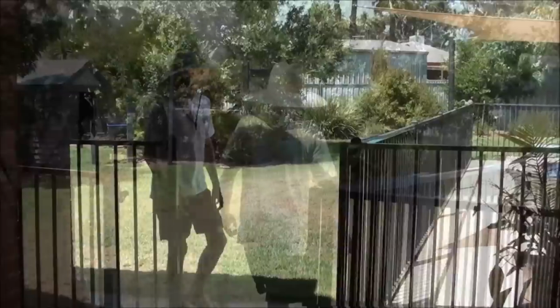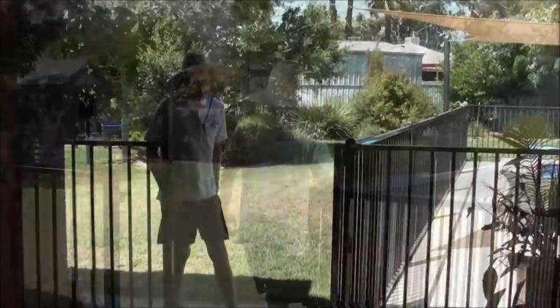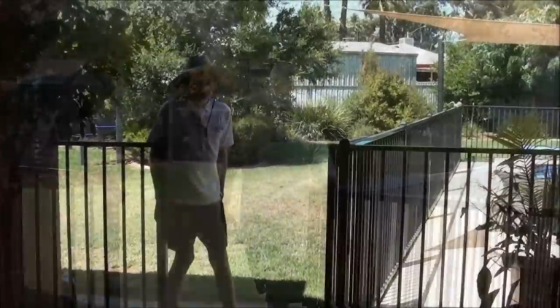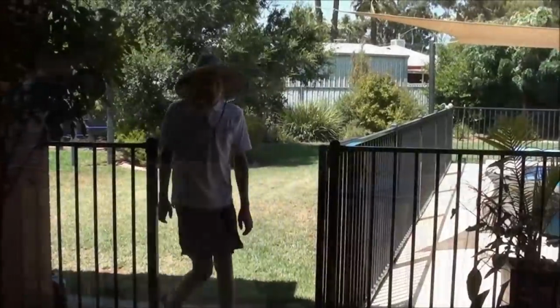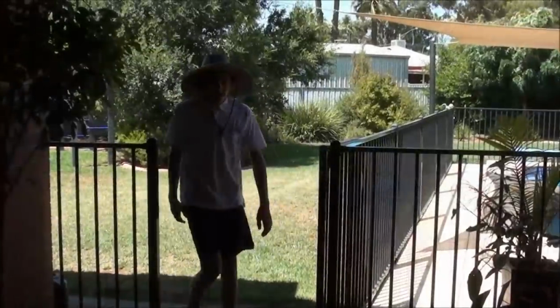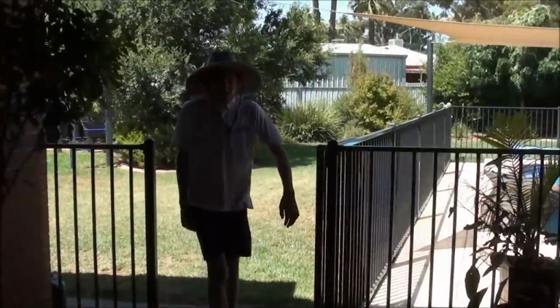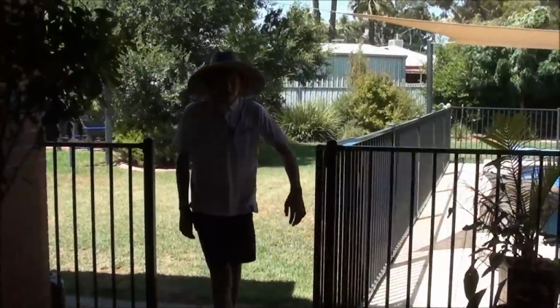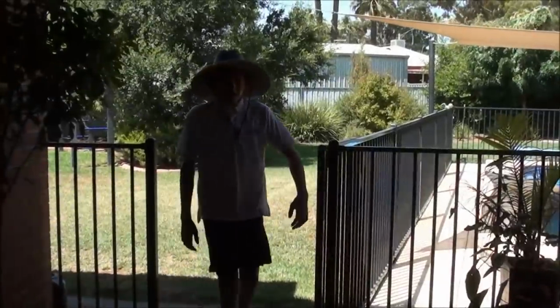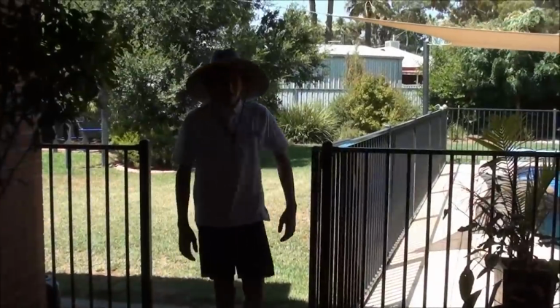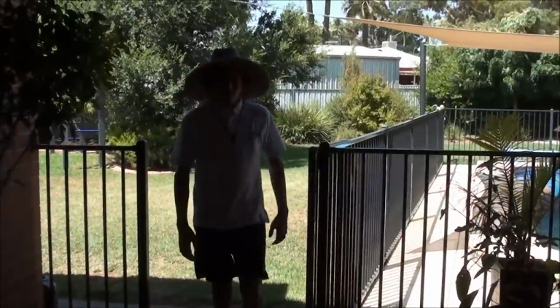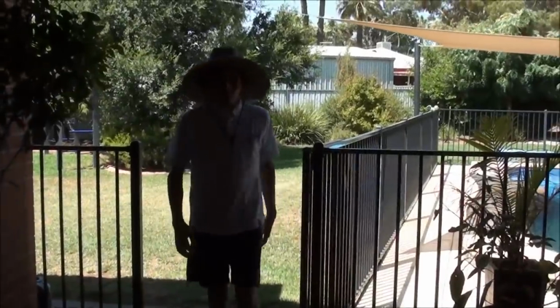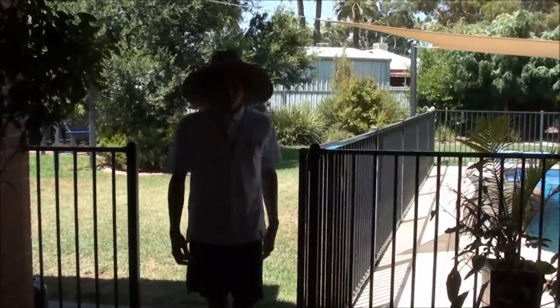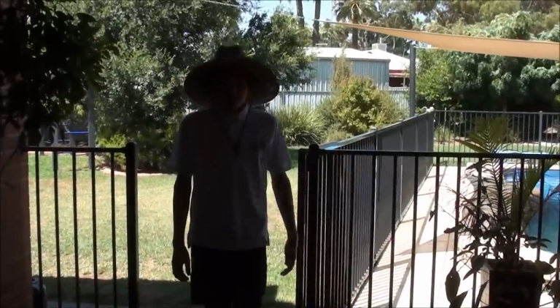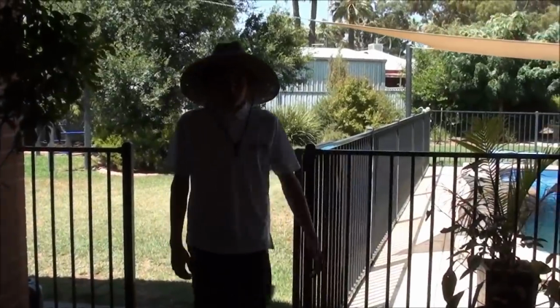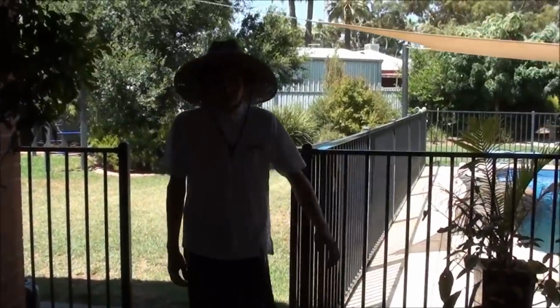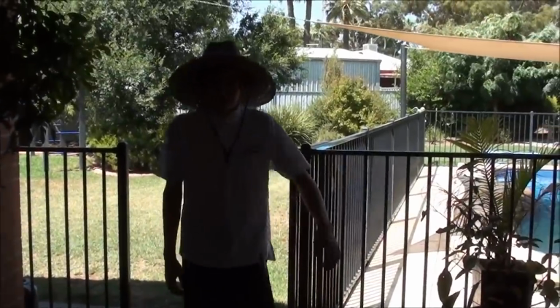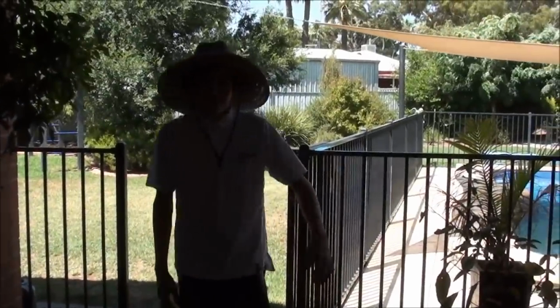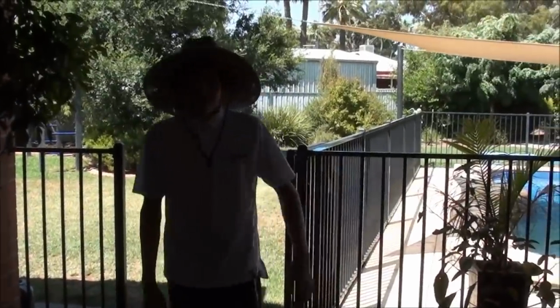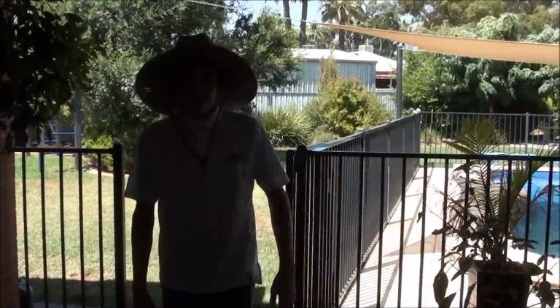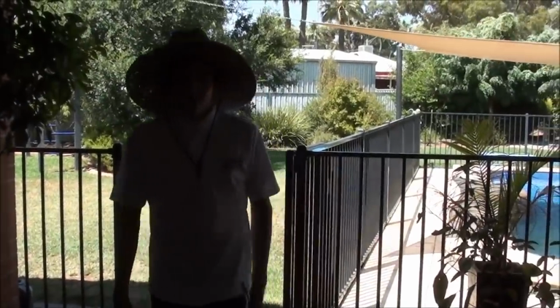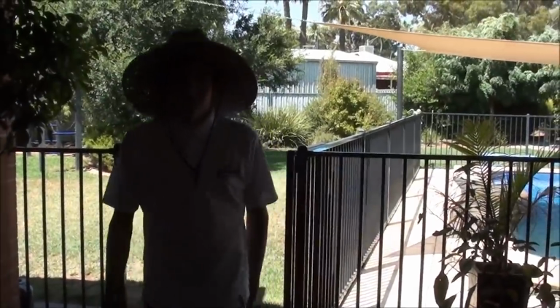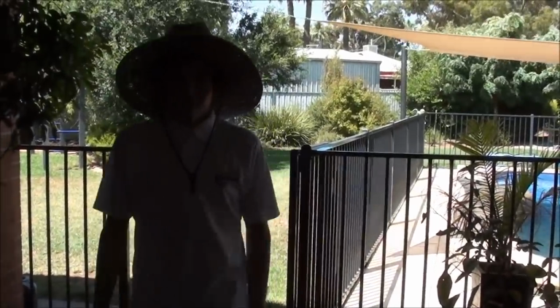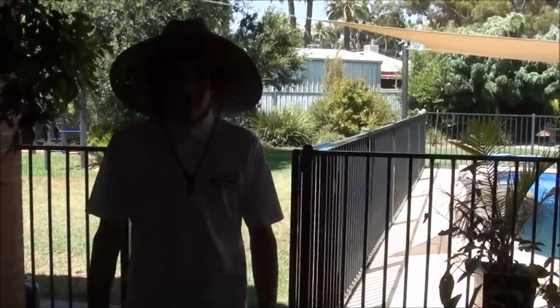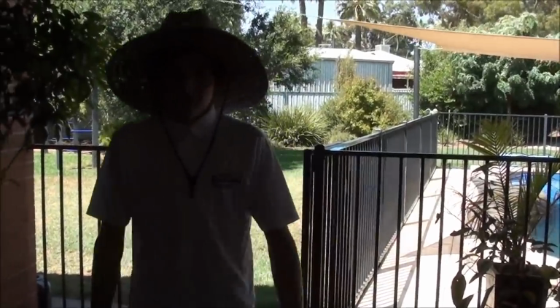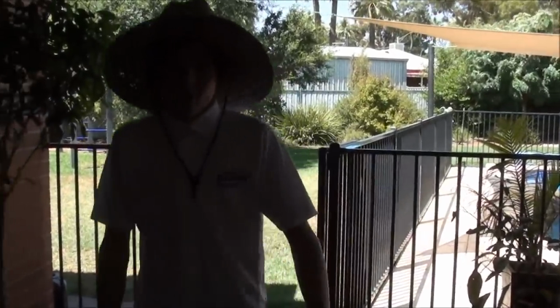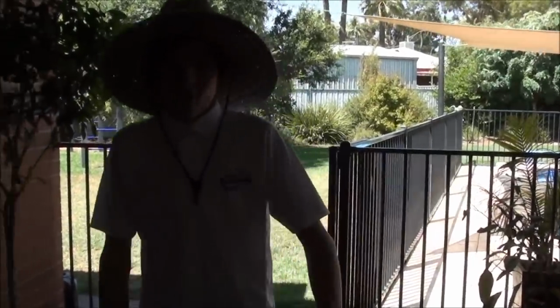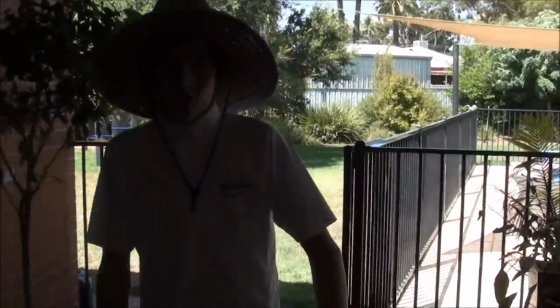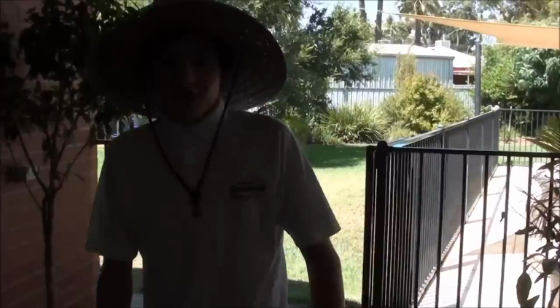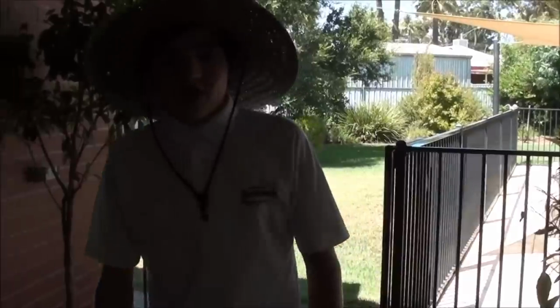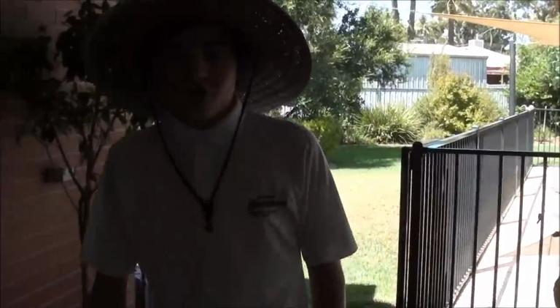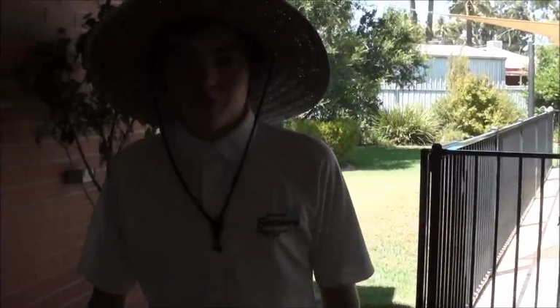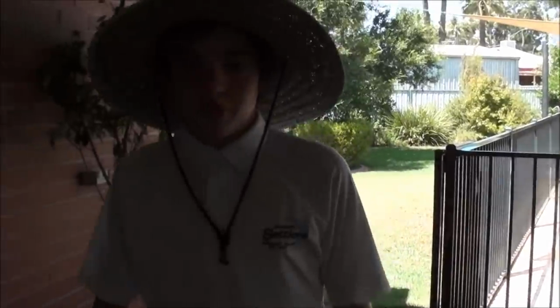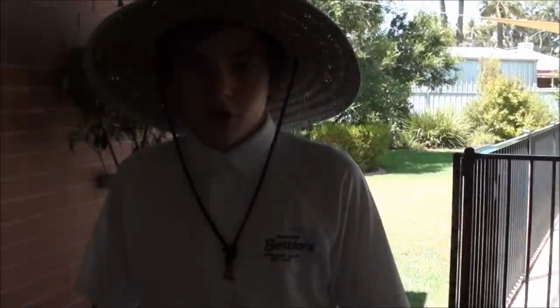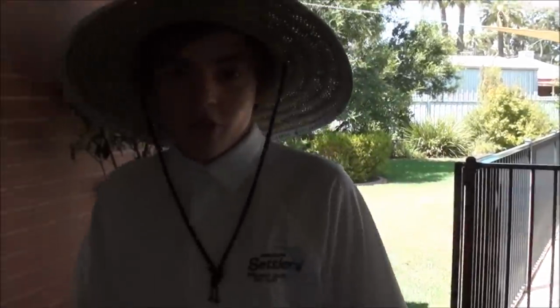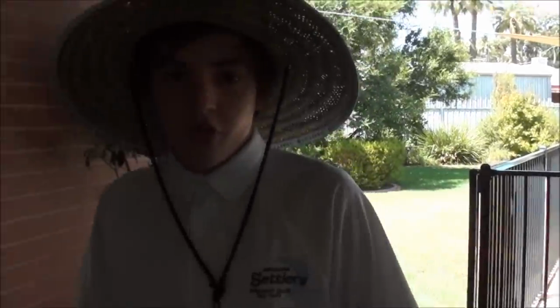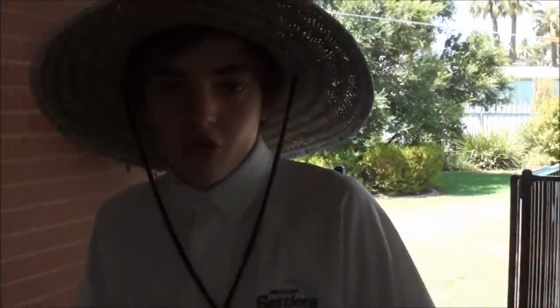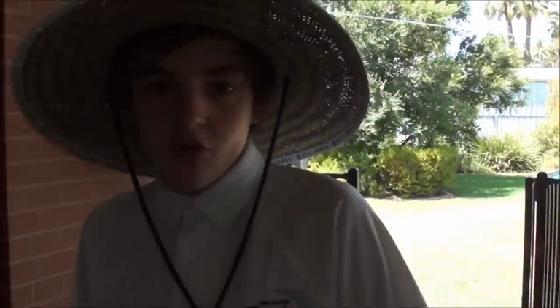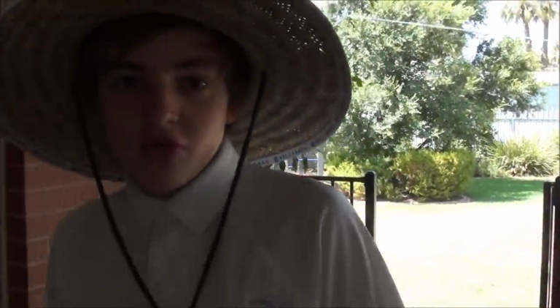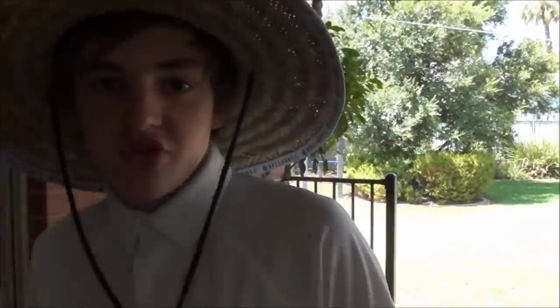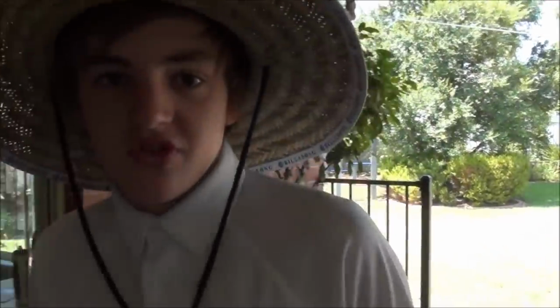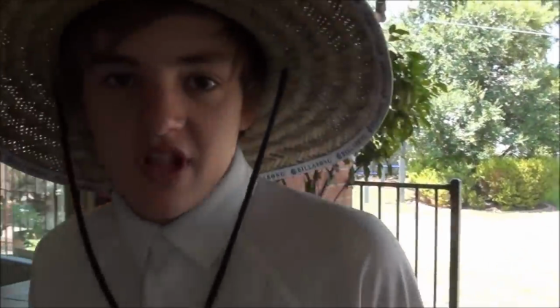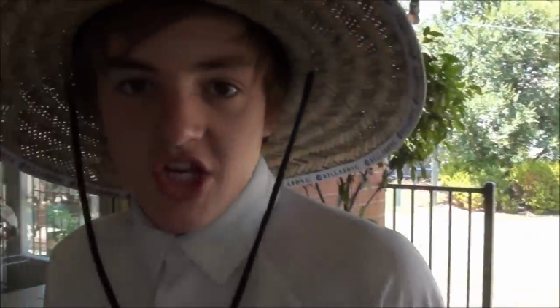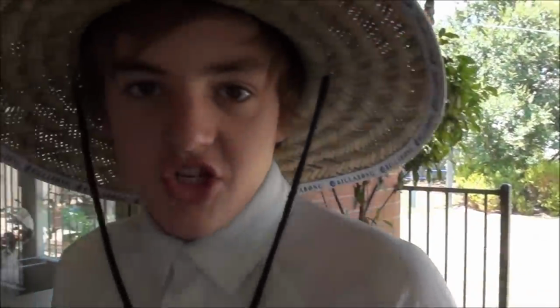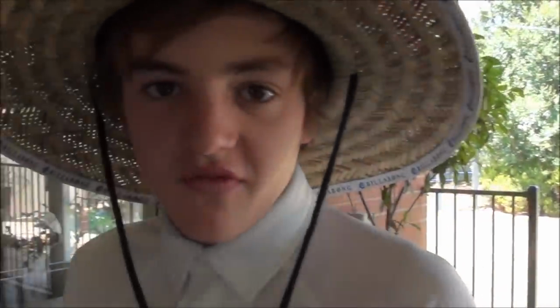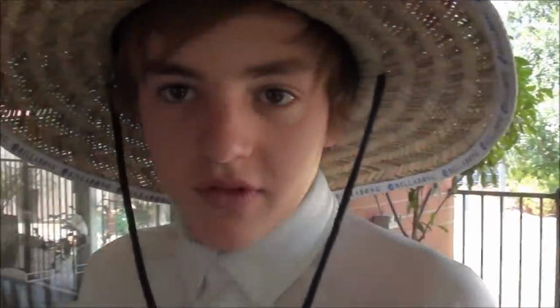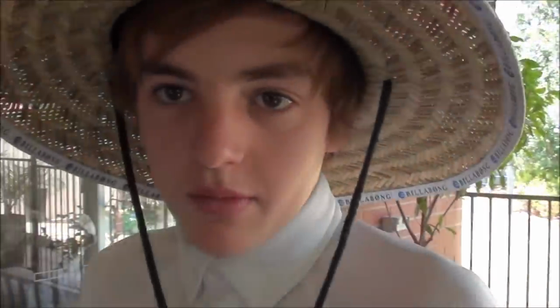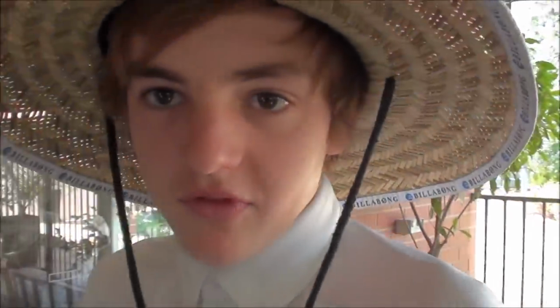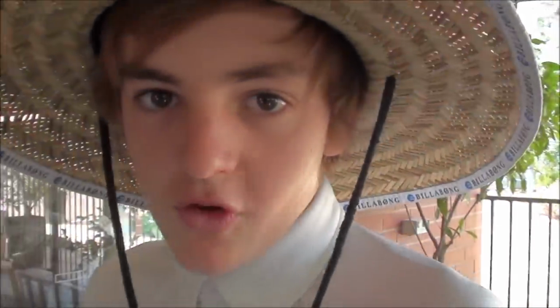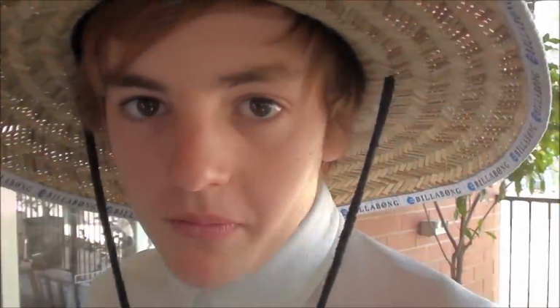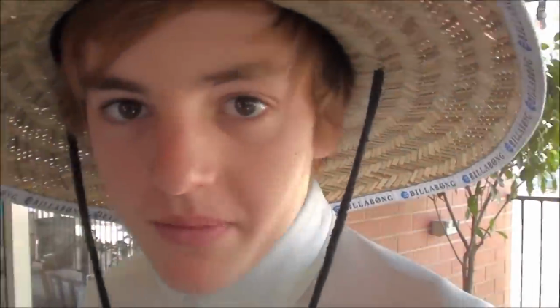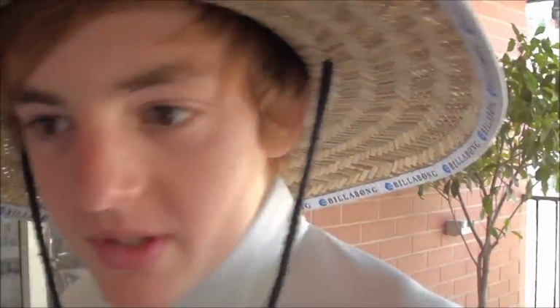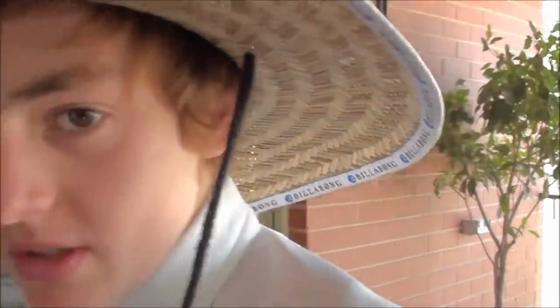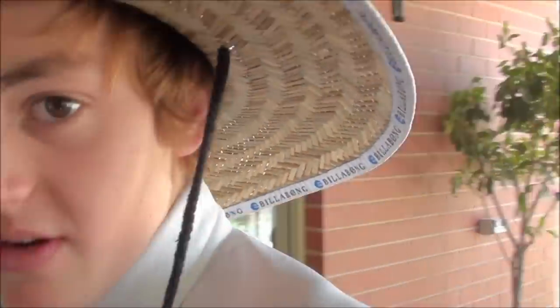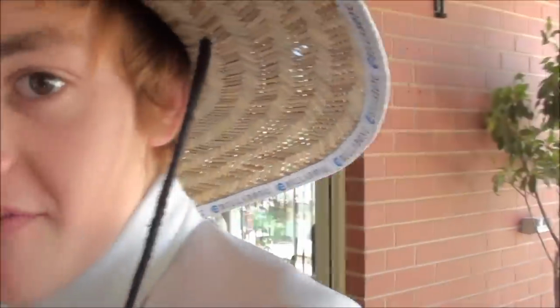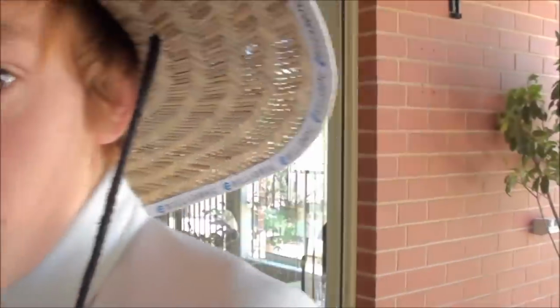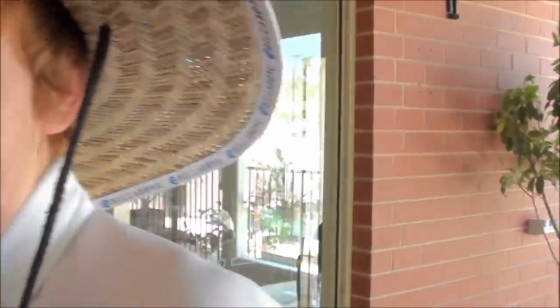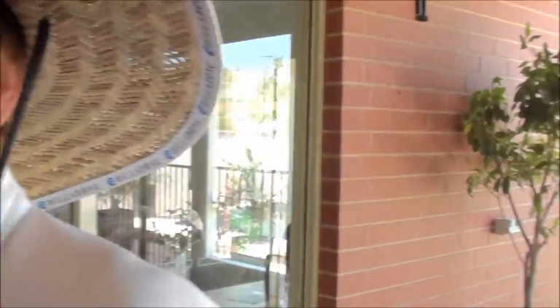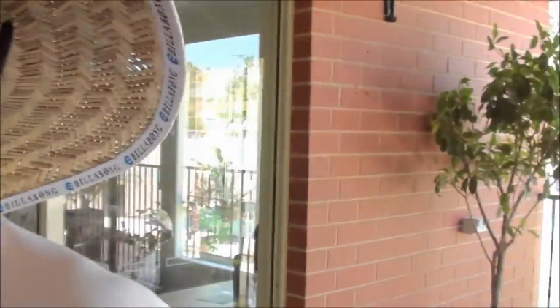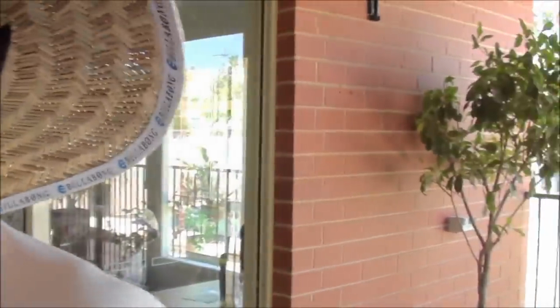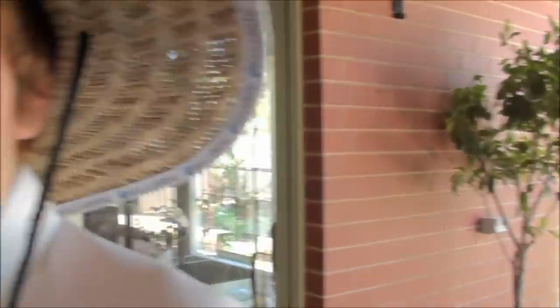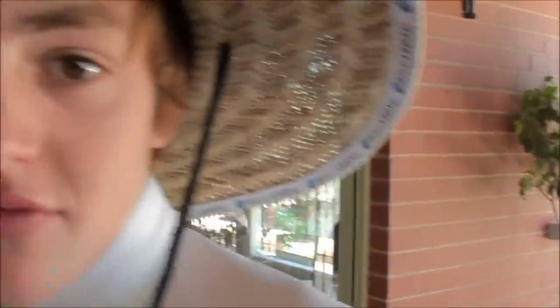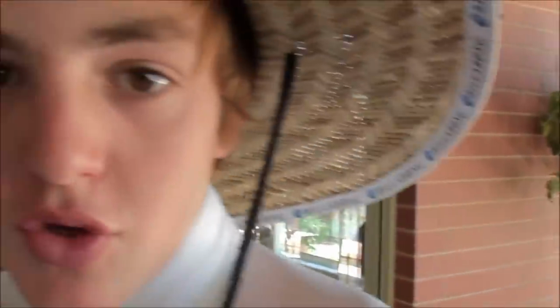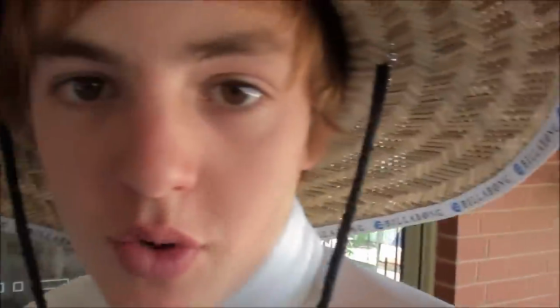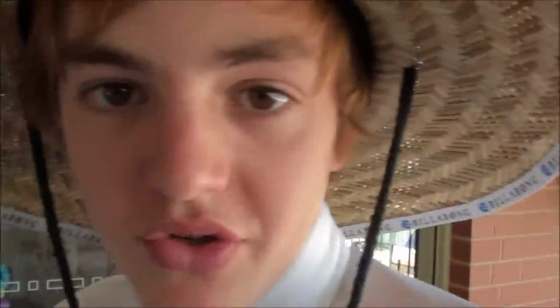Thank you for watching our tutorial video of how to put on thongs slash flip-flops for the UK viewers. Thank you.